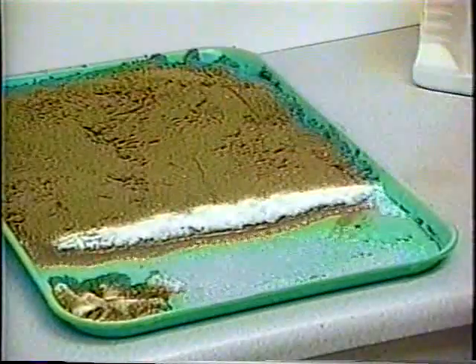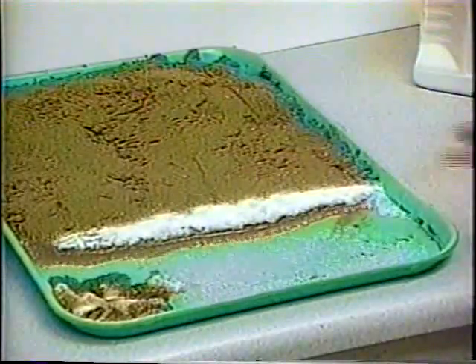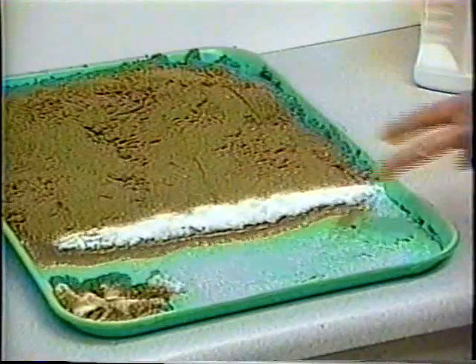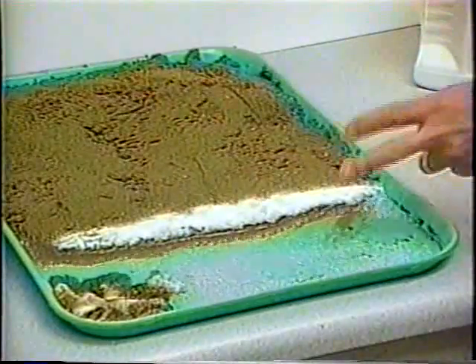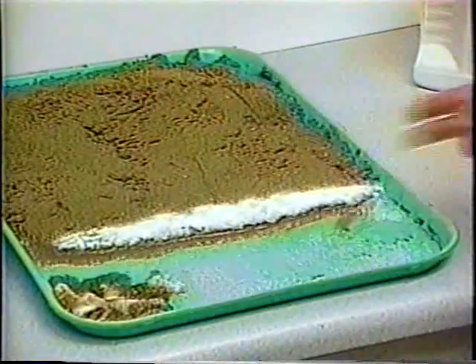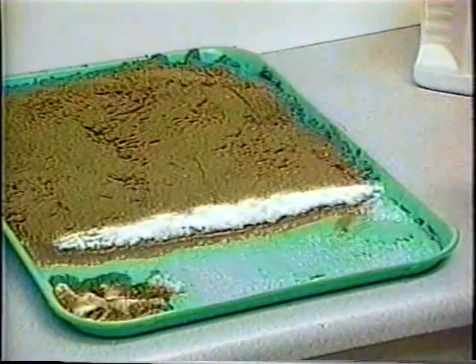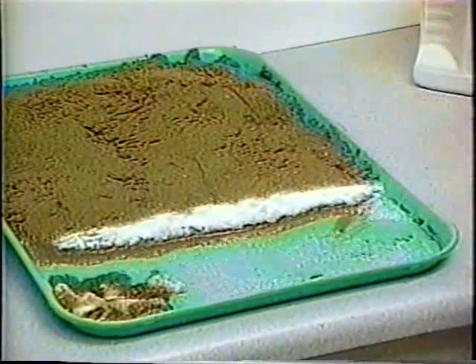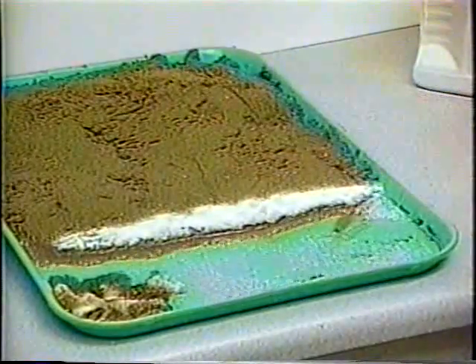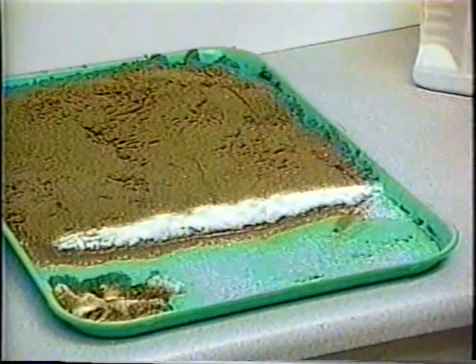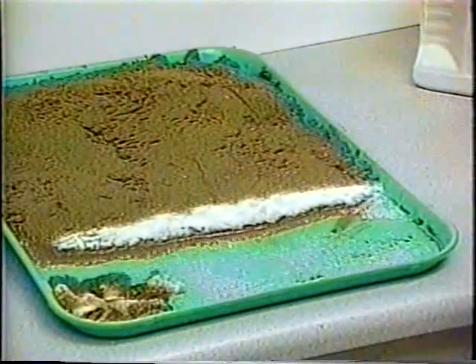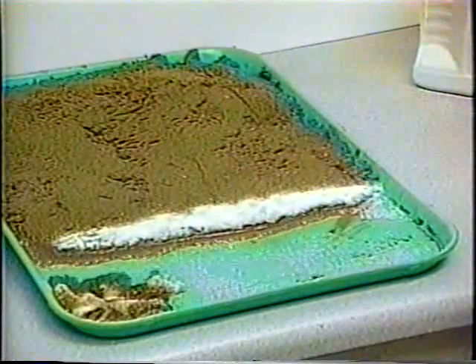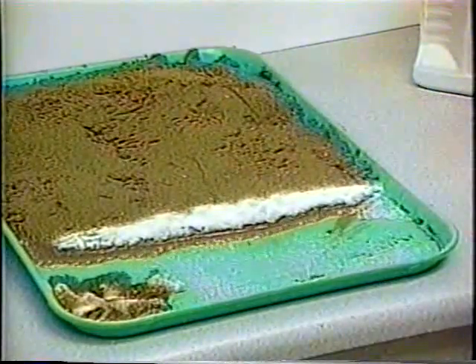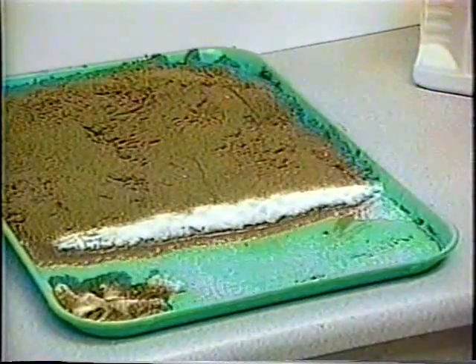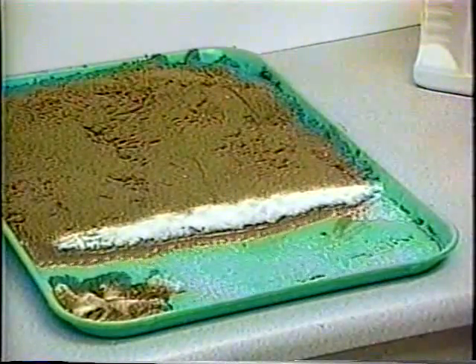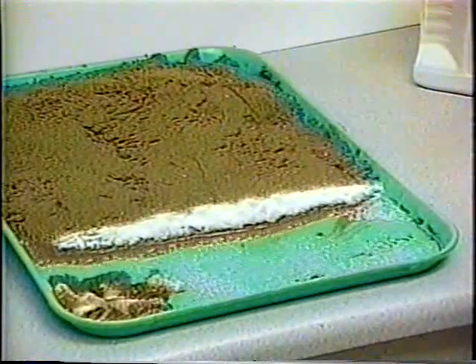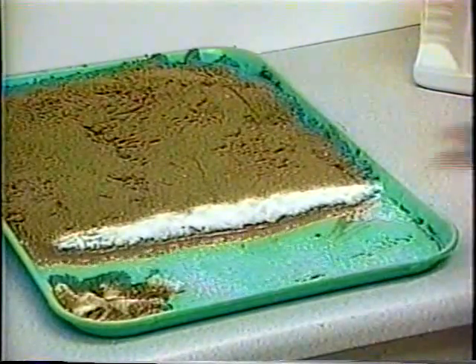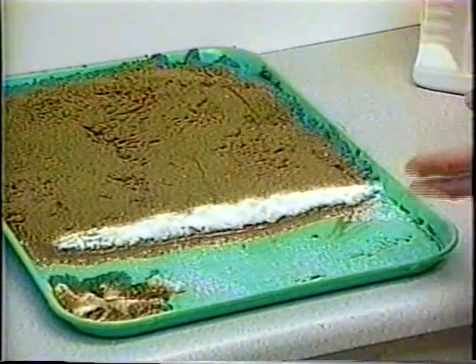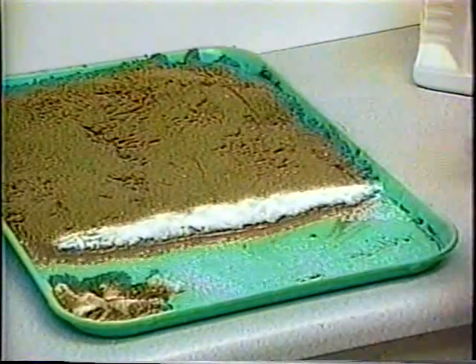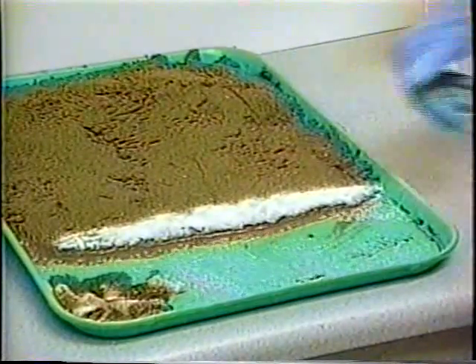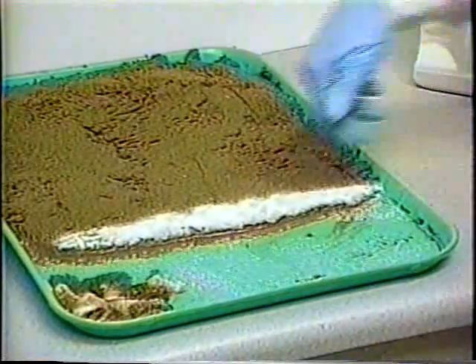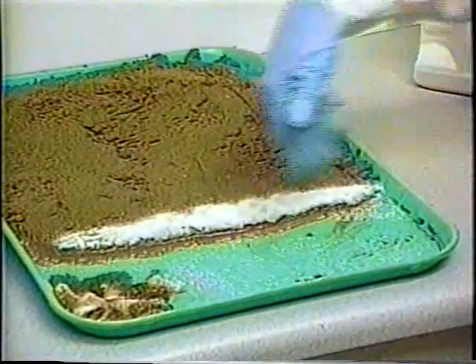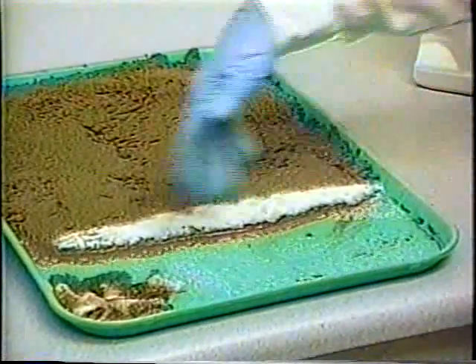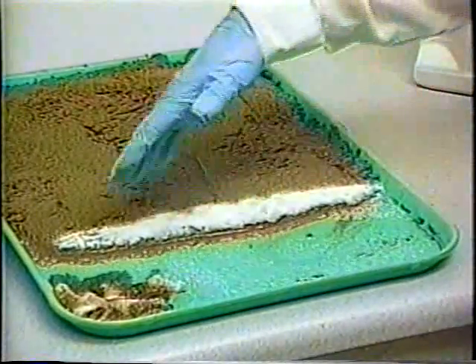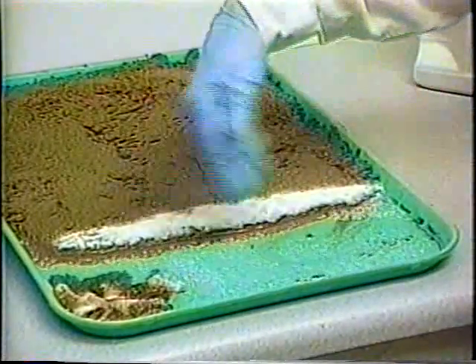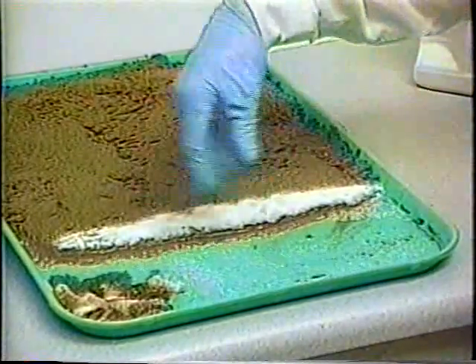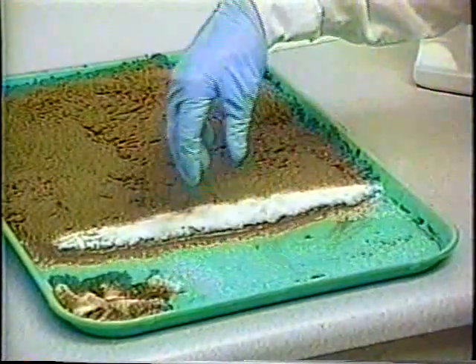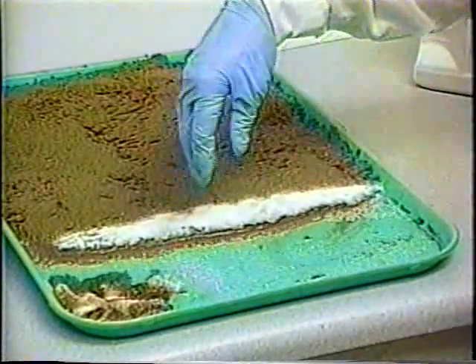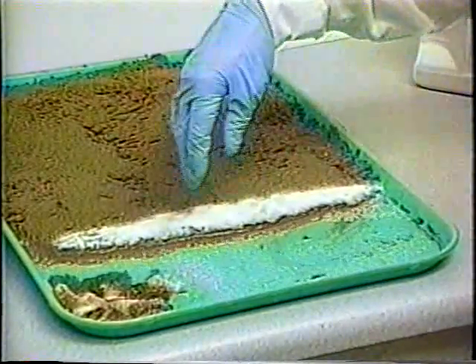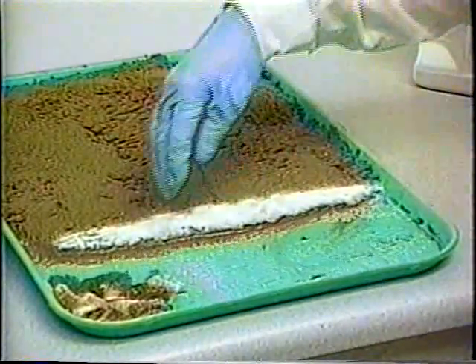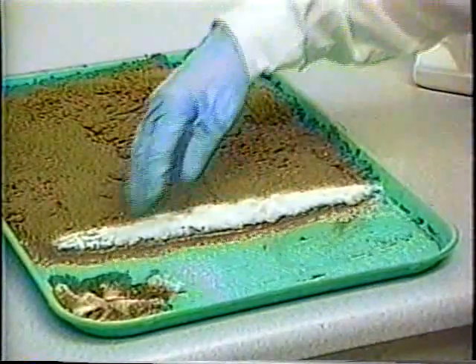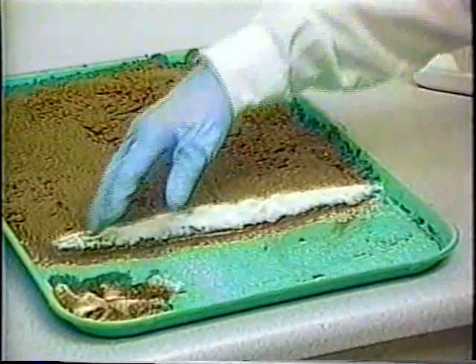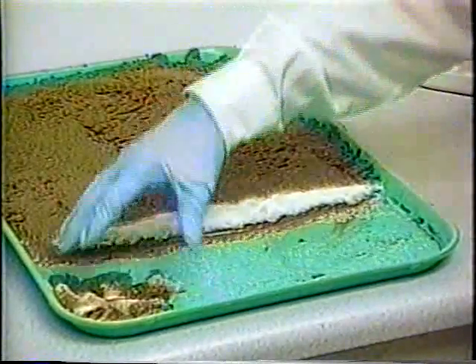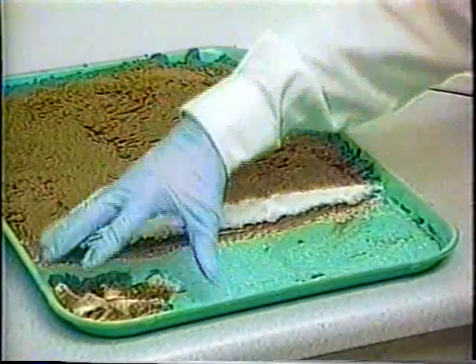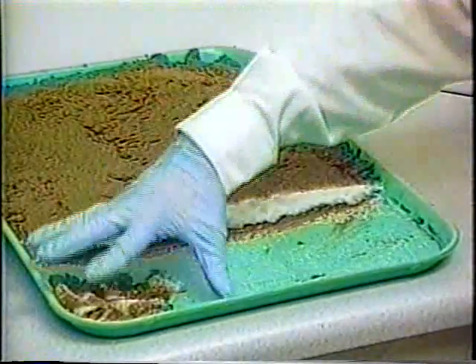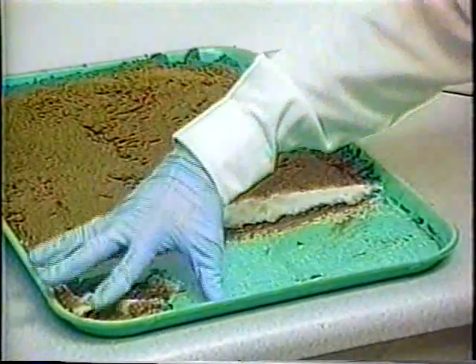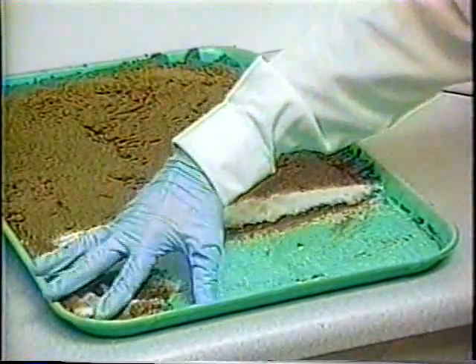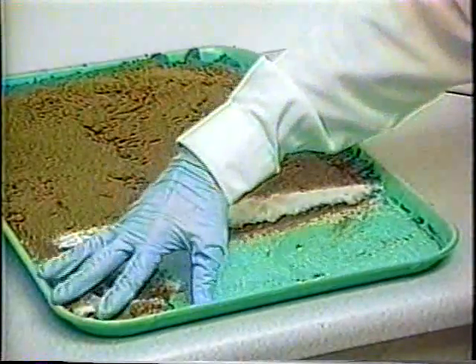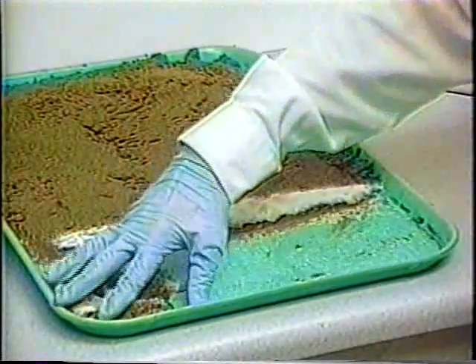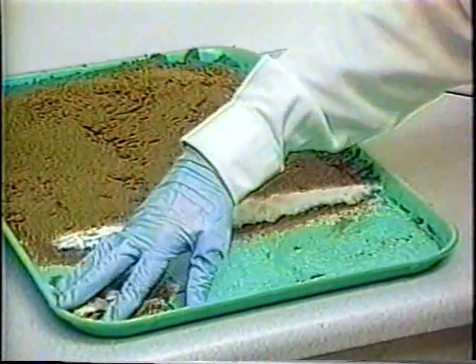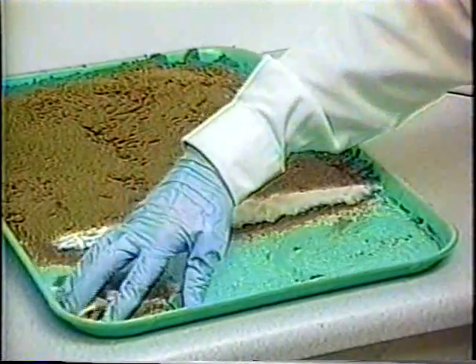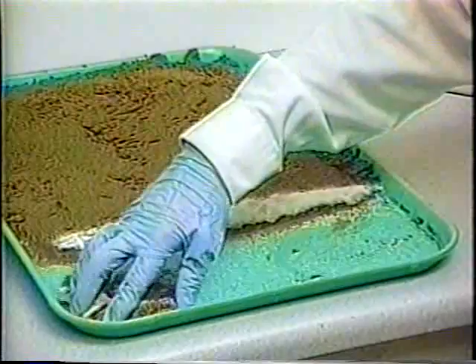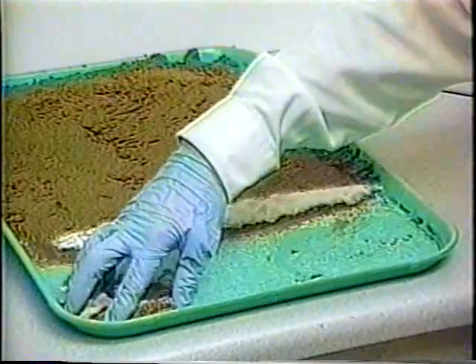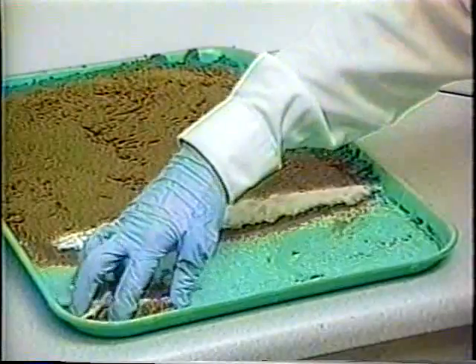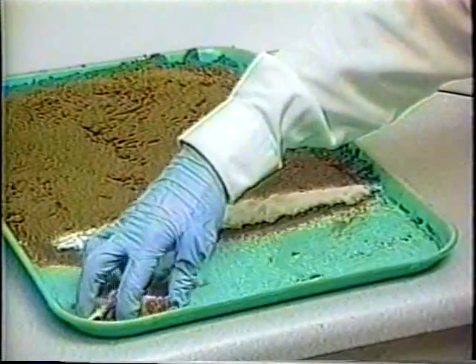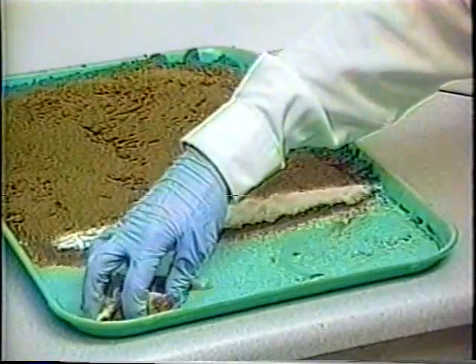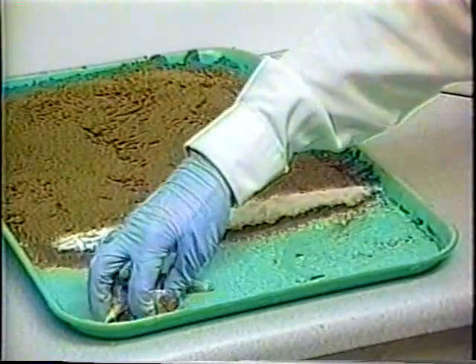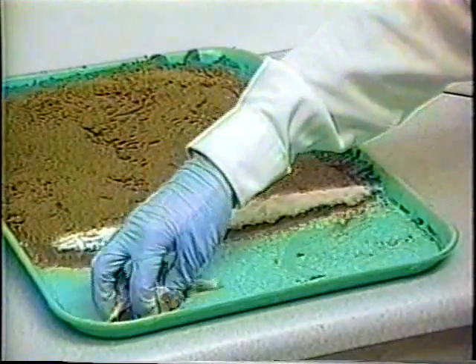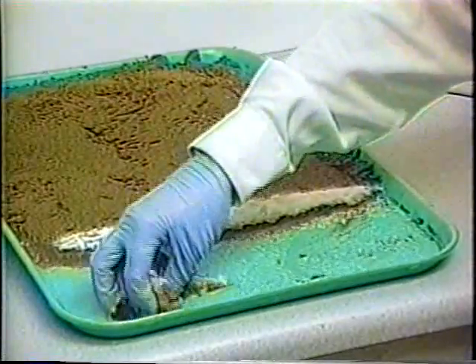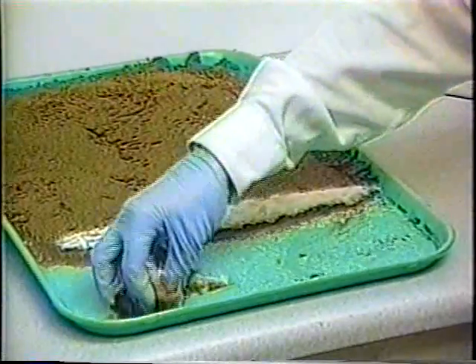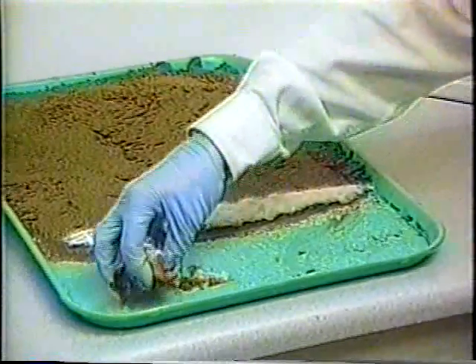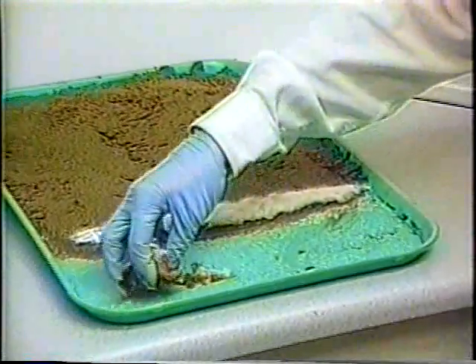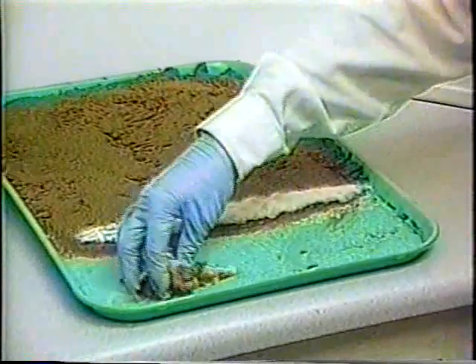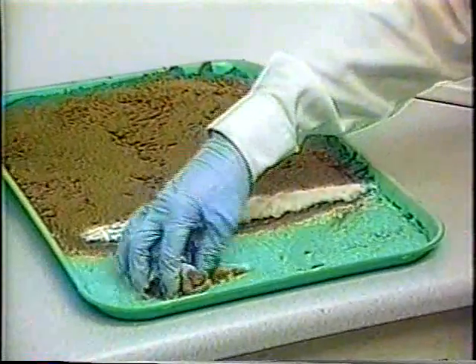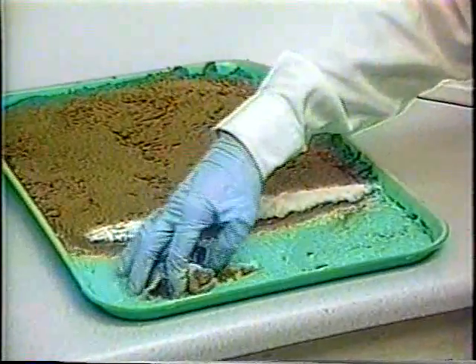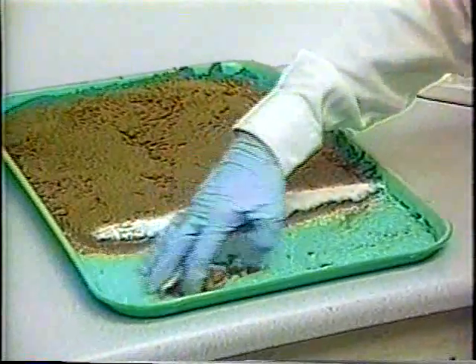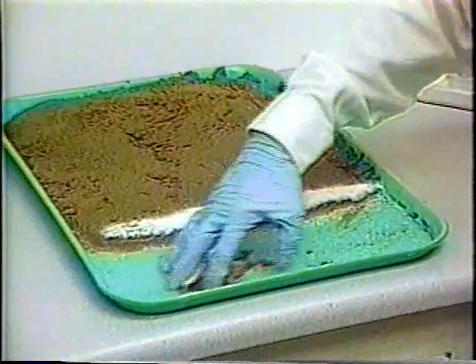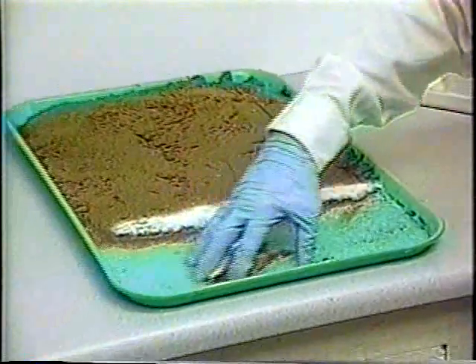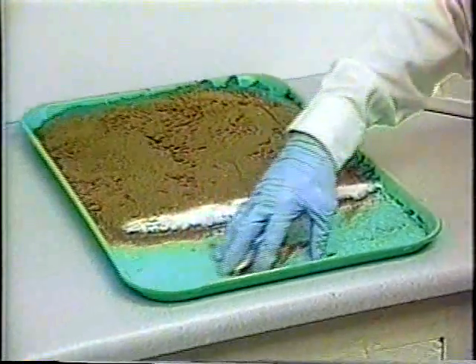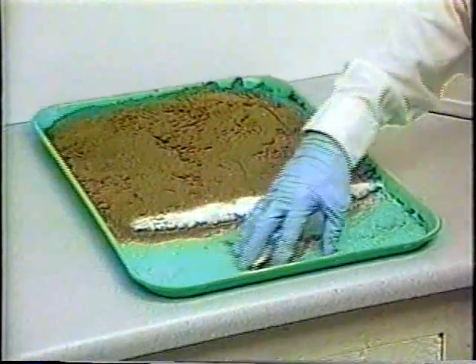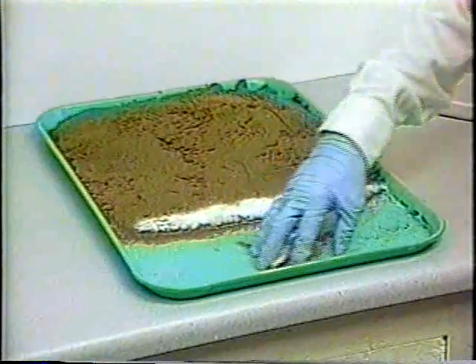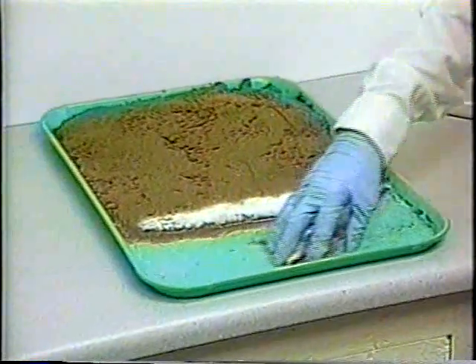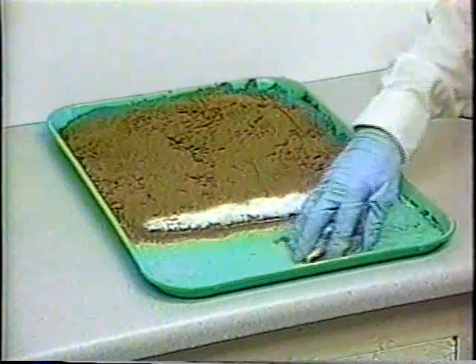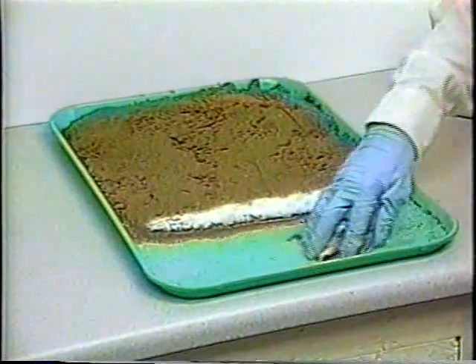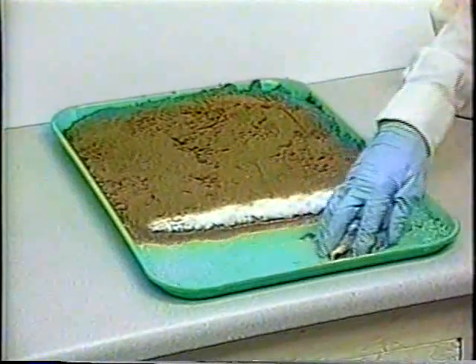We can recall many occasions in recent years that would have benefited from protecting a shoreline like this.